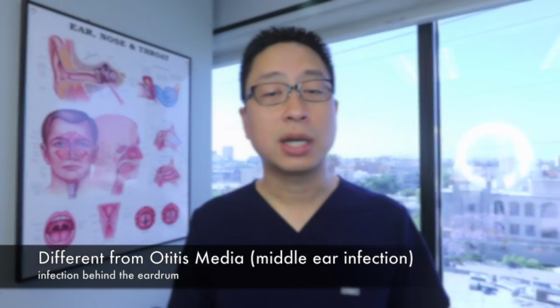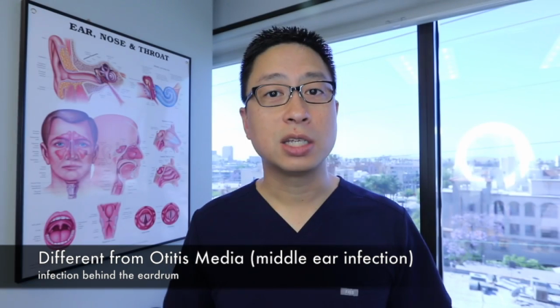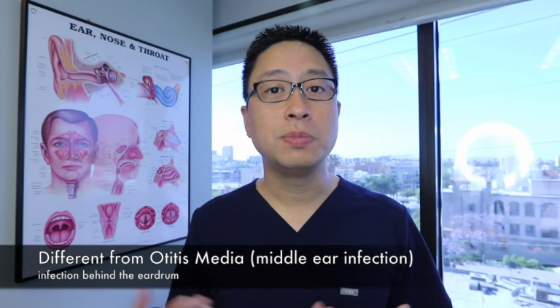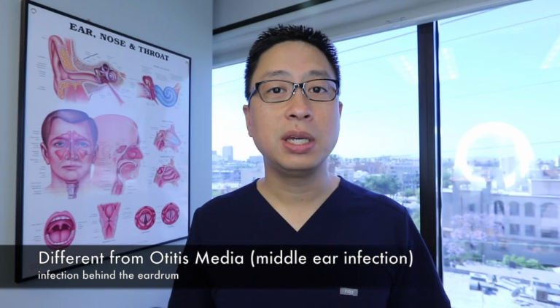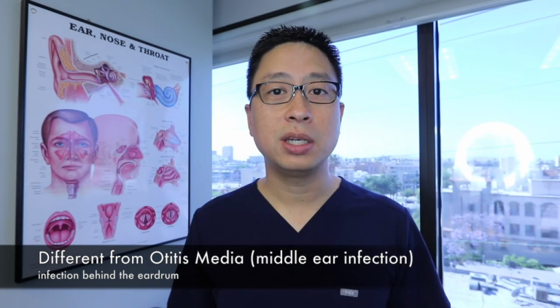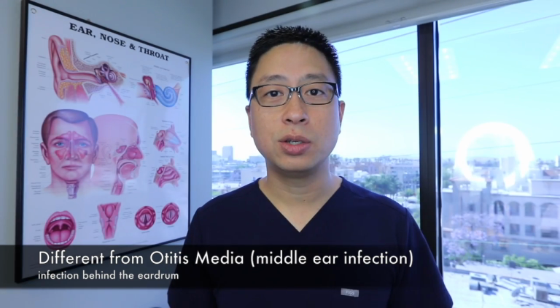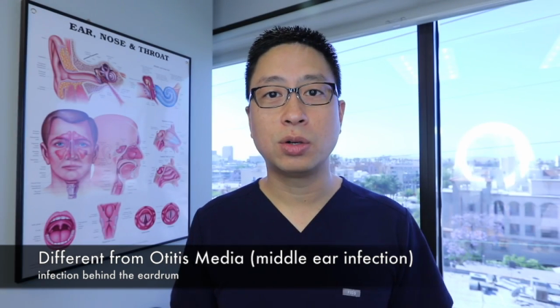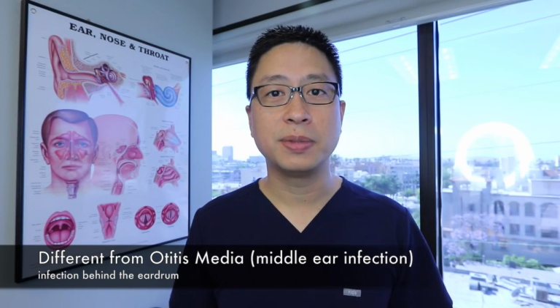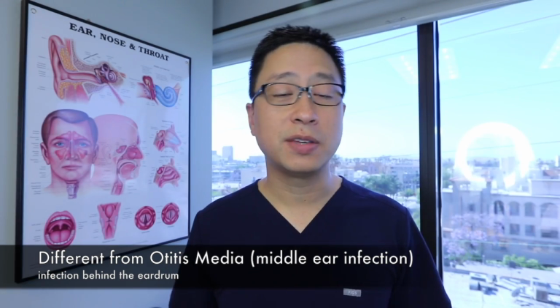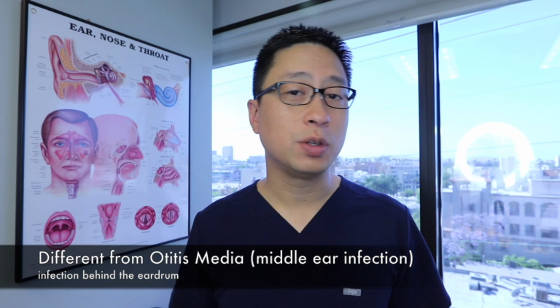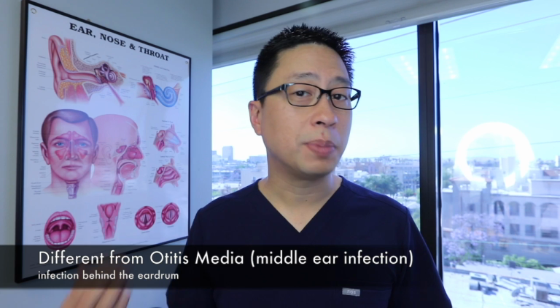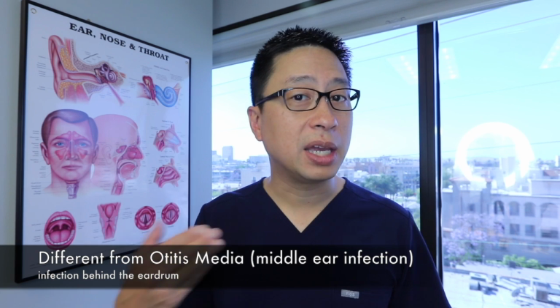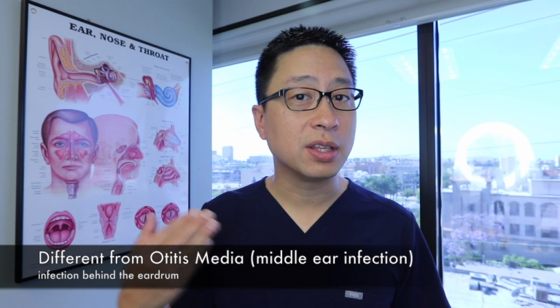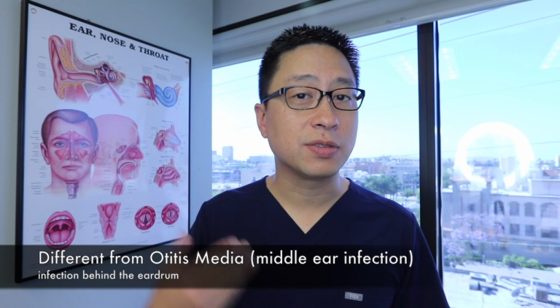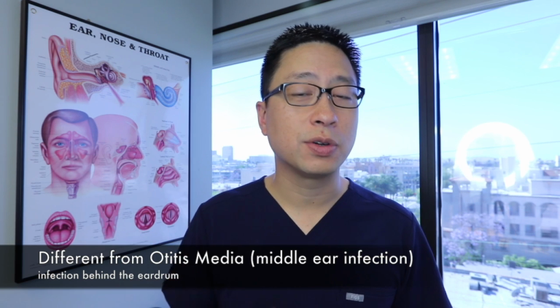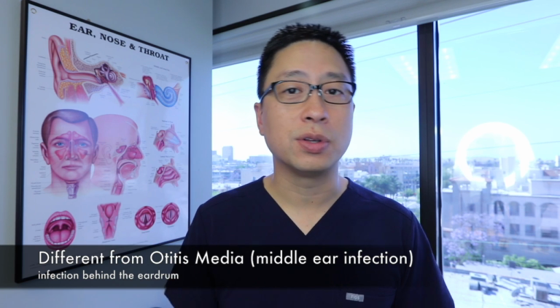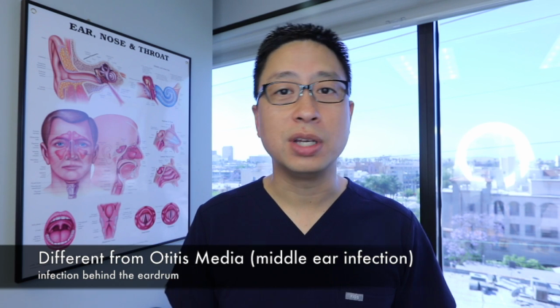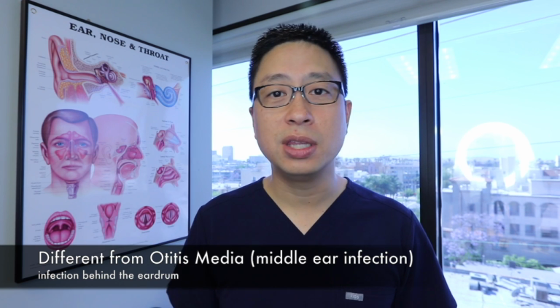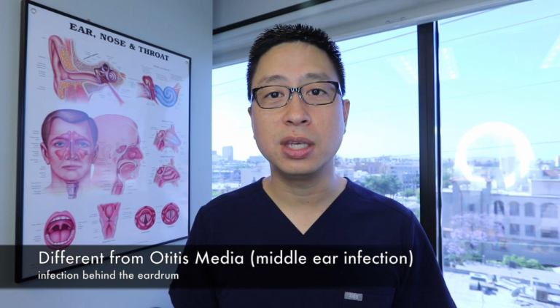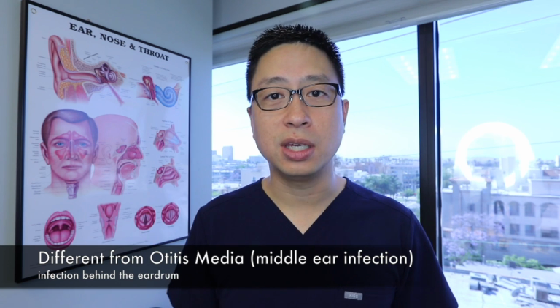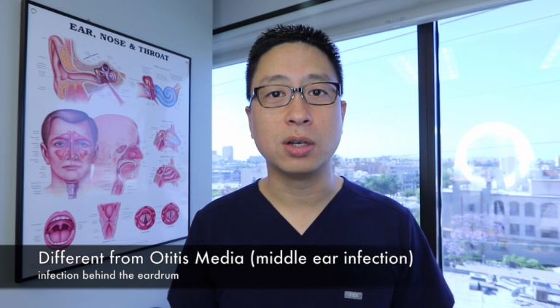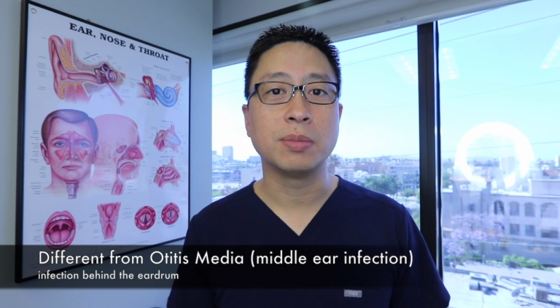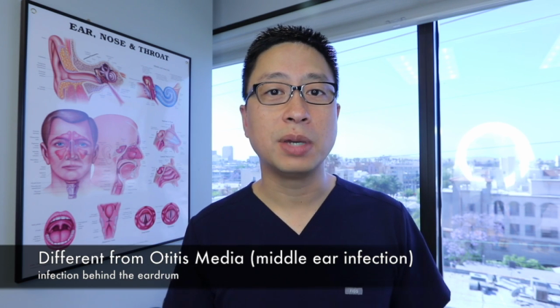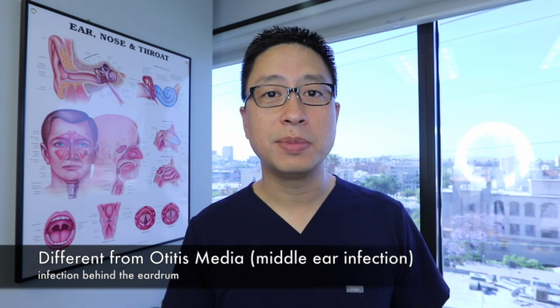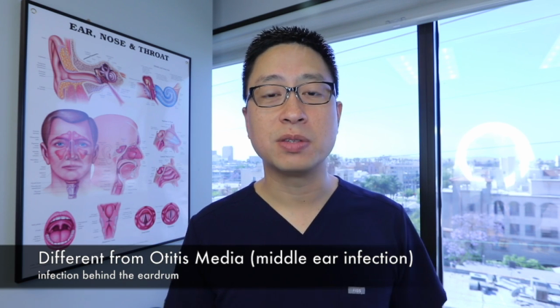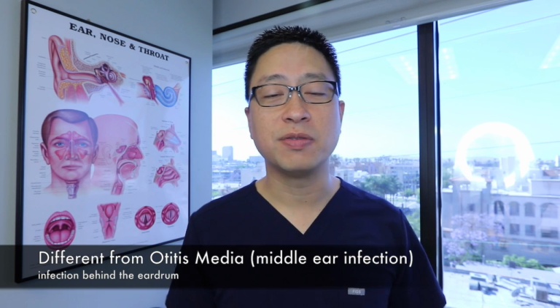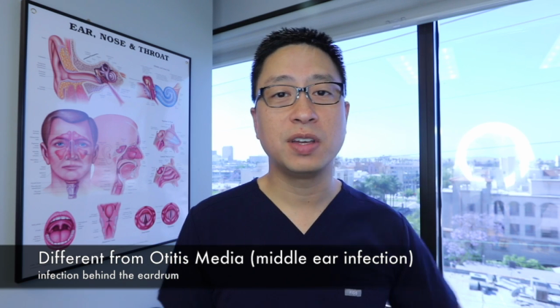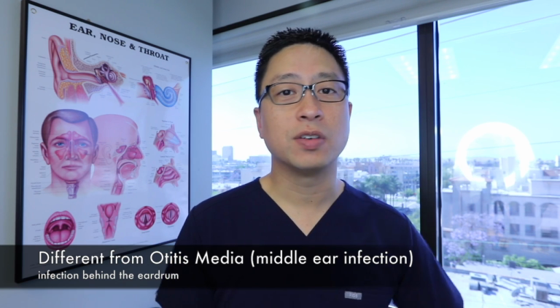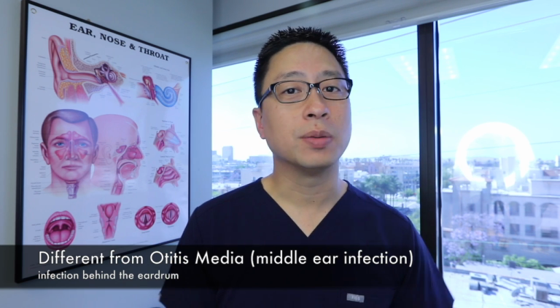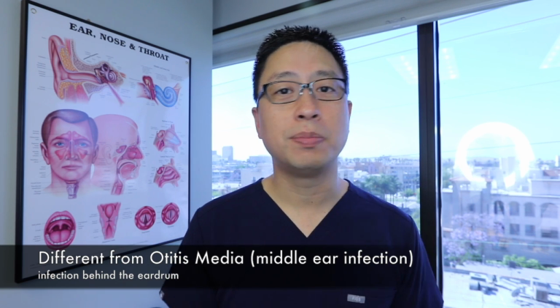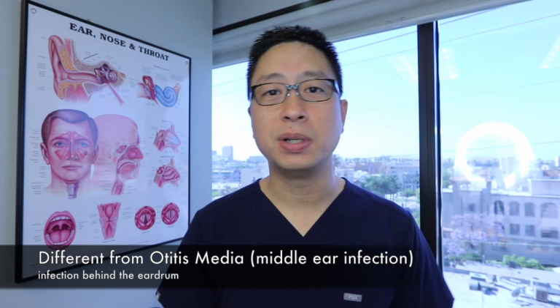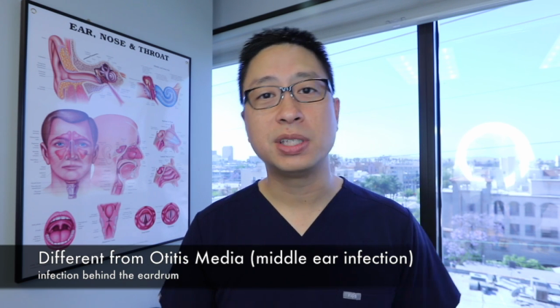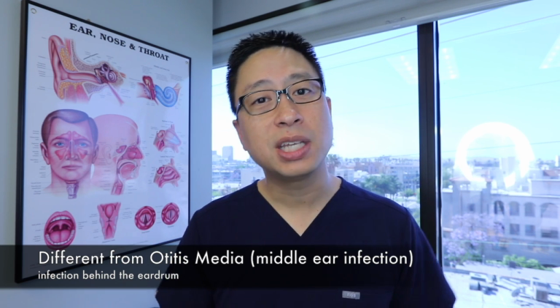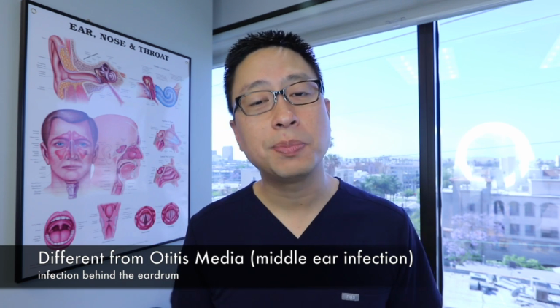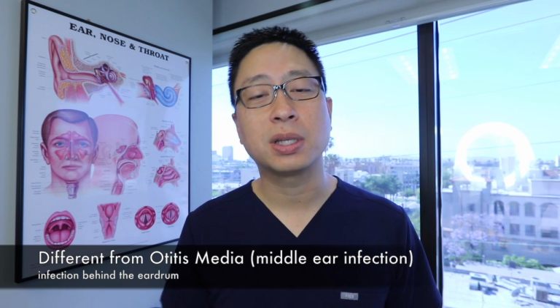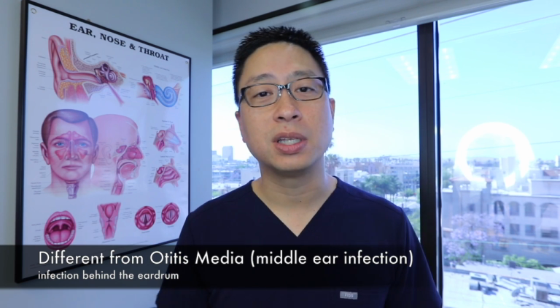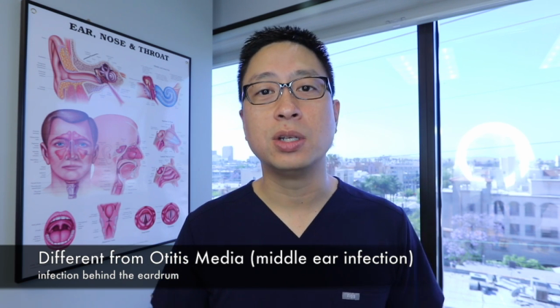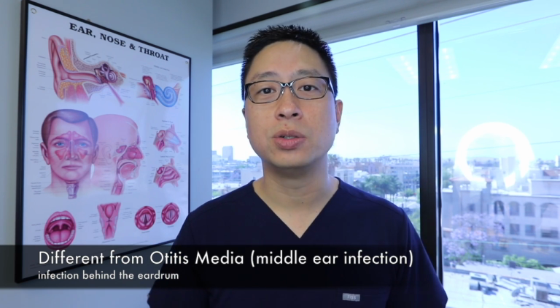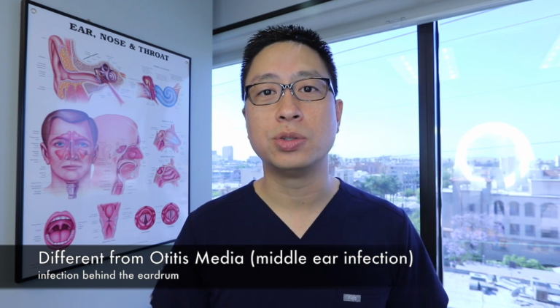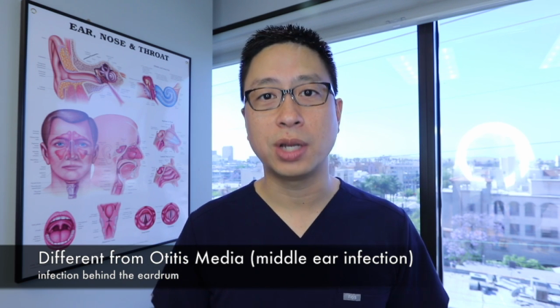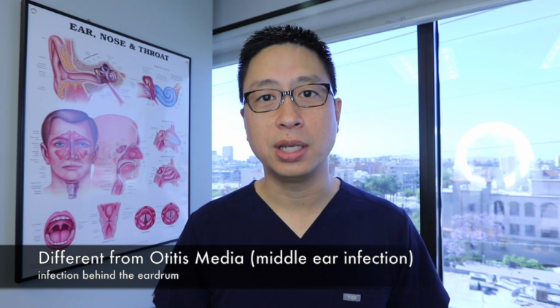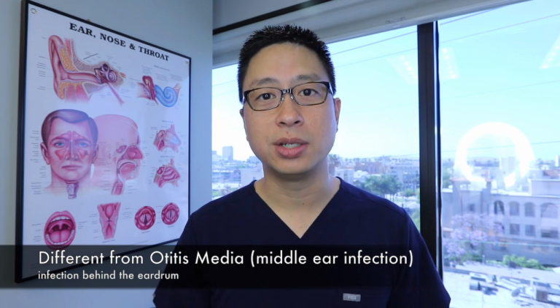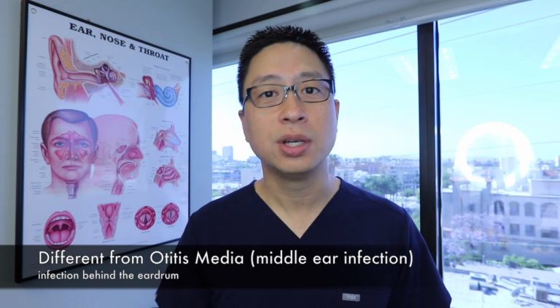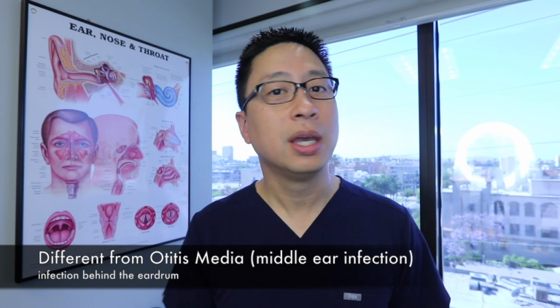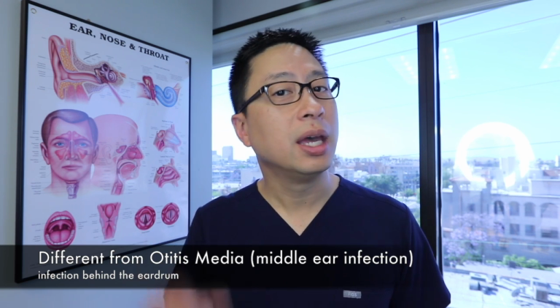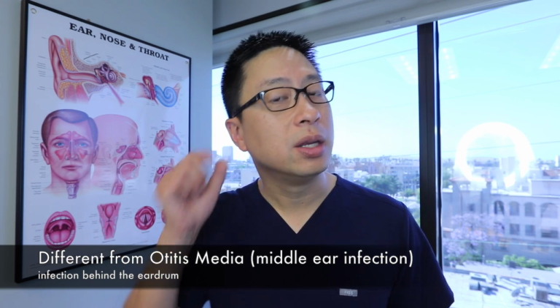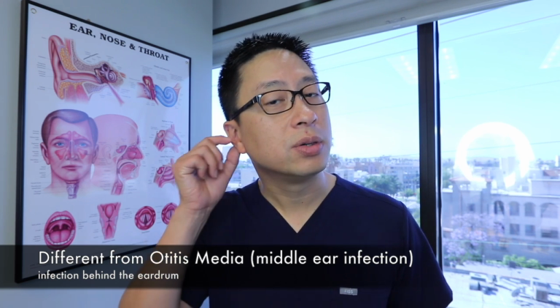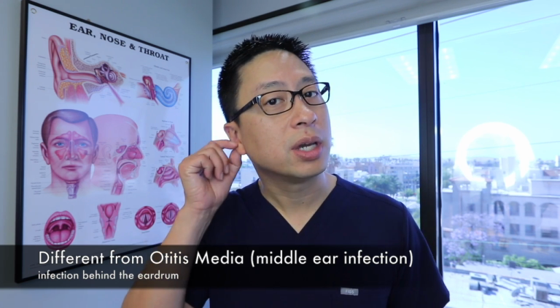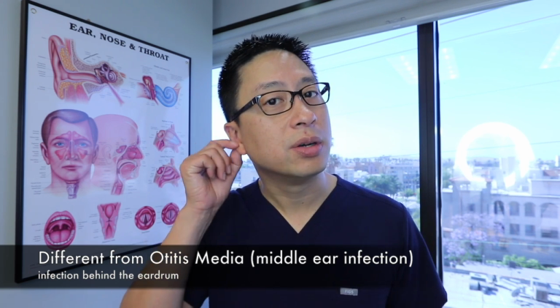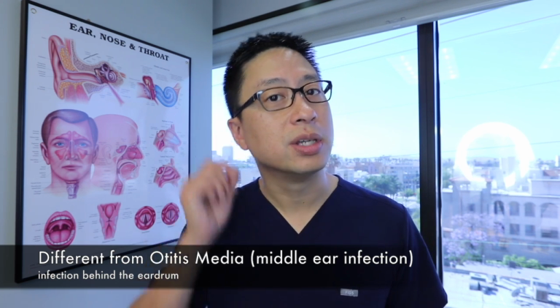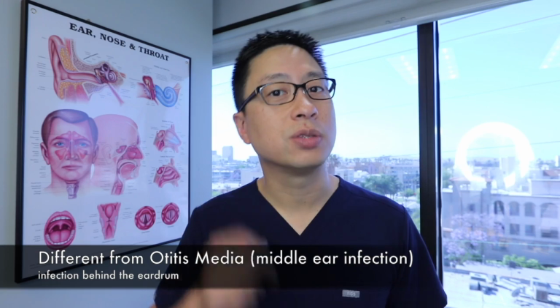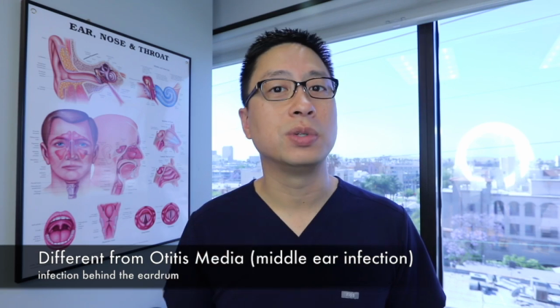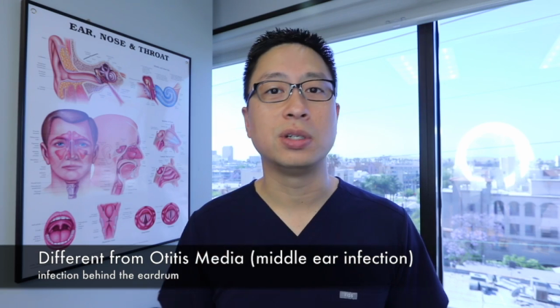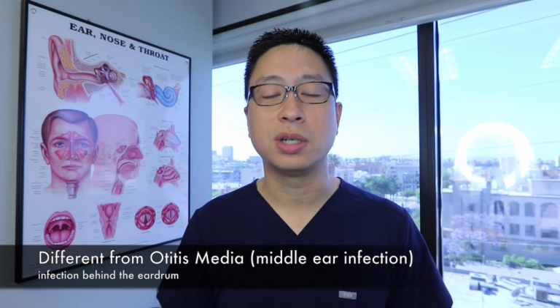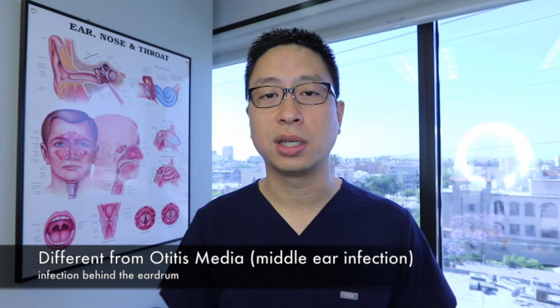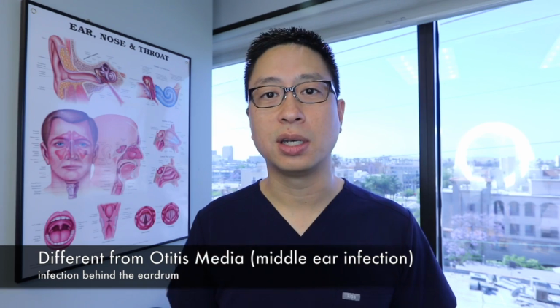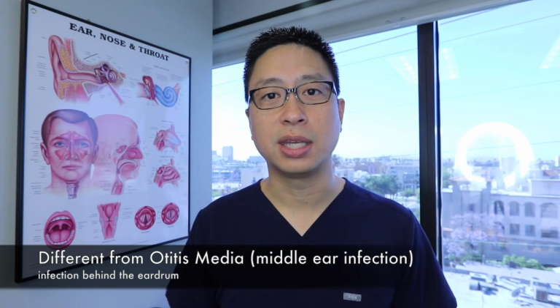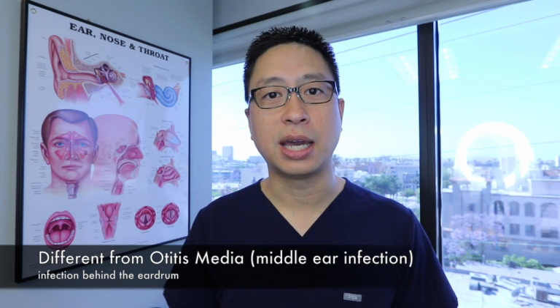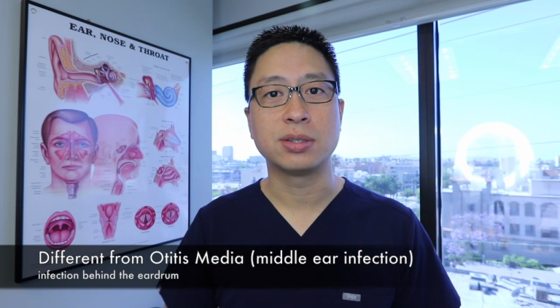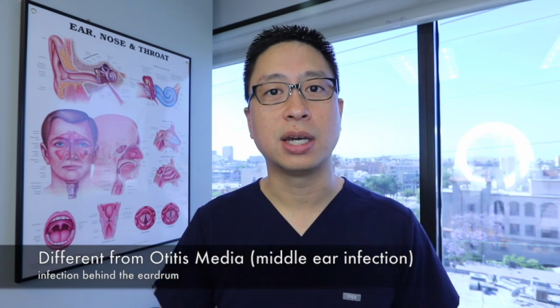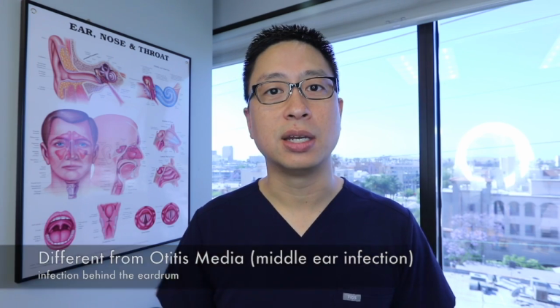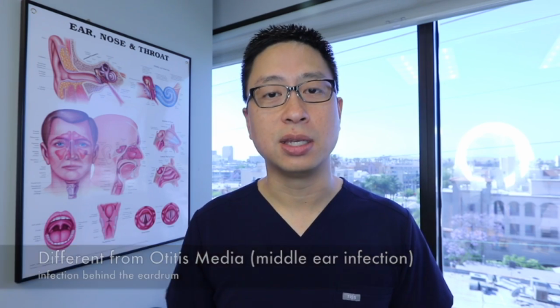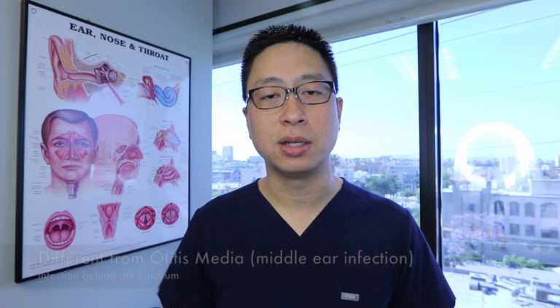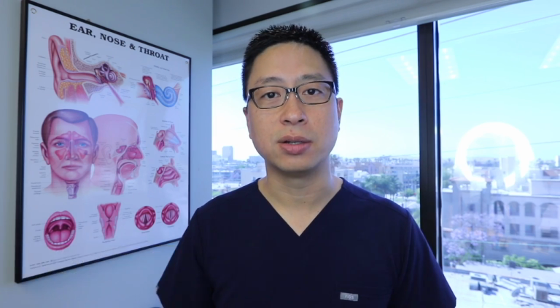Otitis media normally gives you pain that's further in the ear, maybe some fever, but typically no drainage and no tenderness when you're tugging on the outside of the ear.